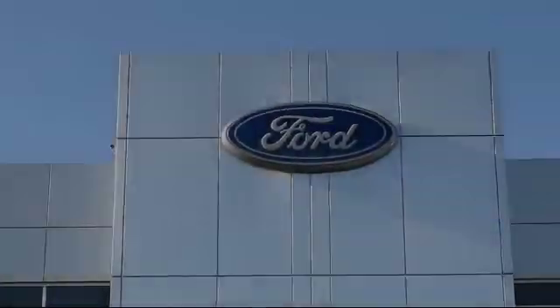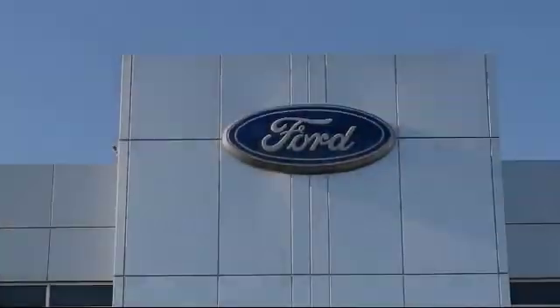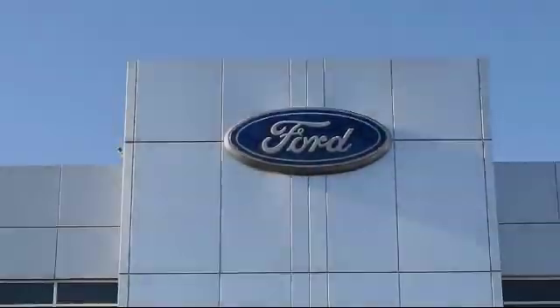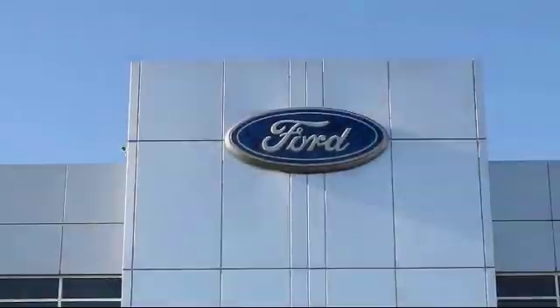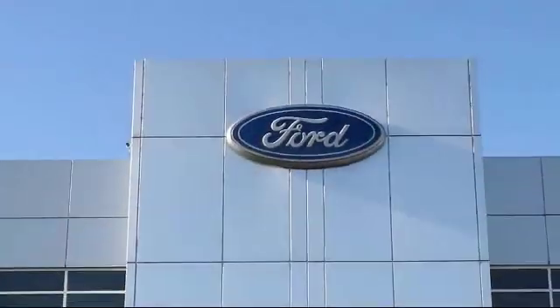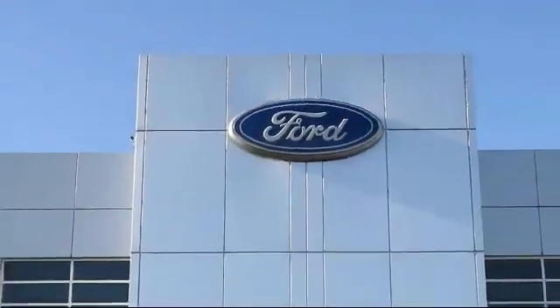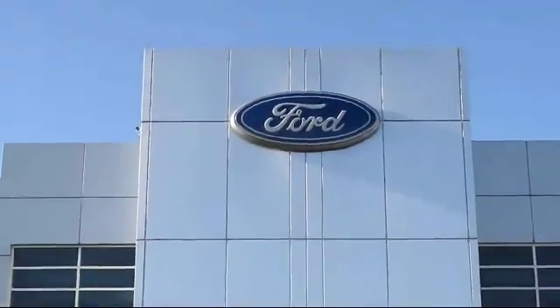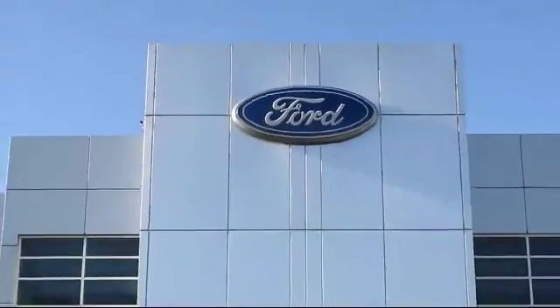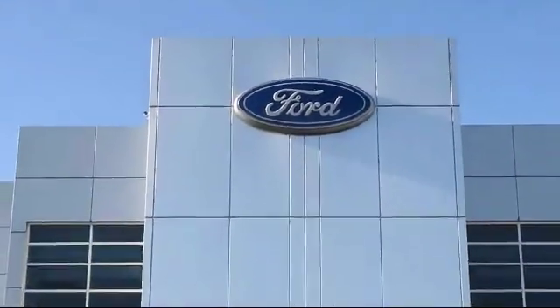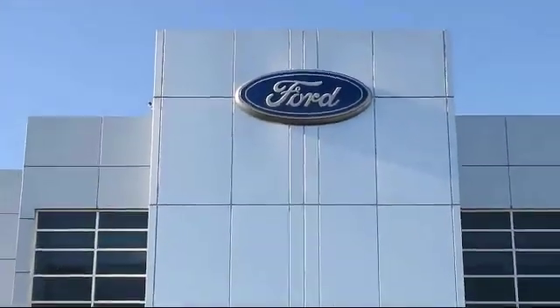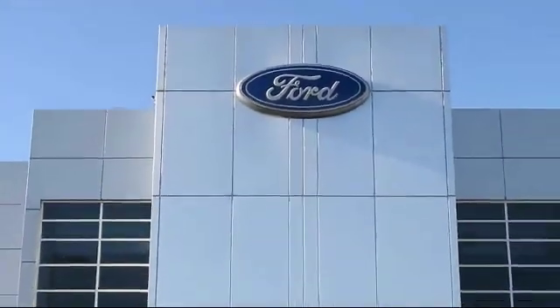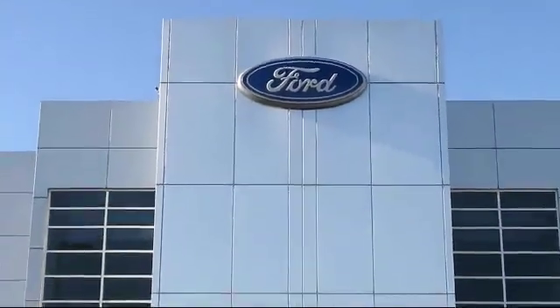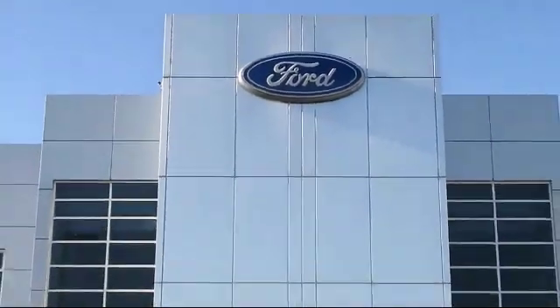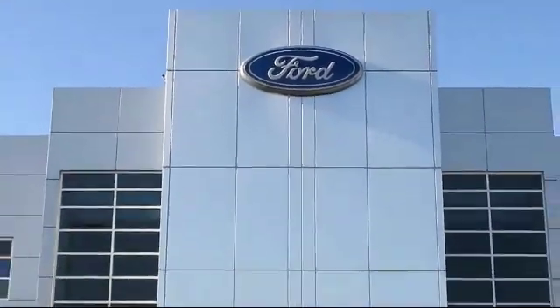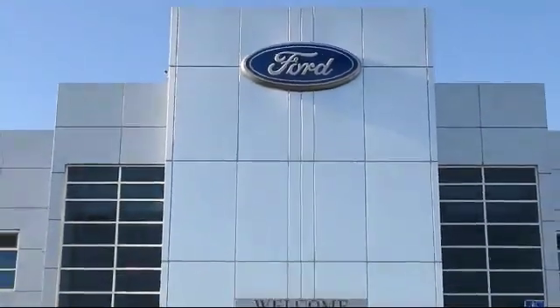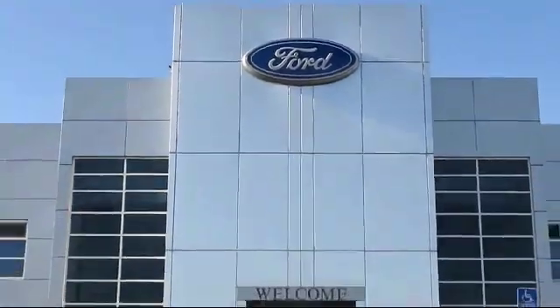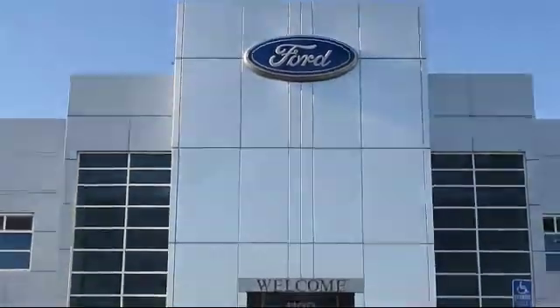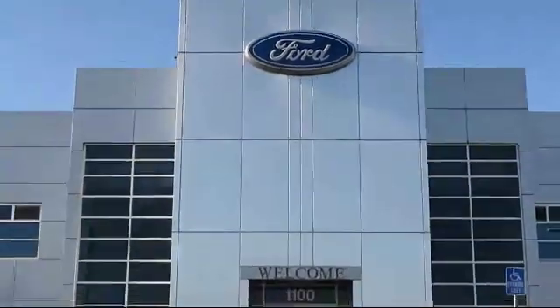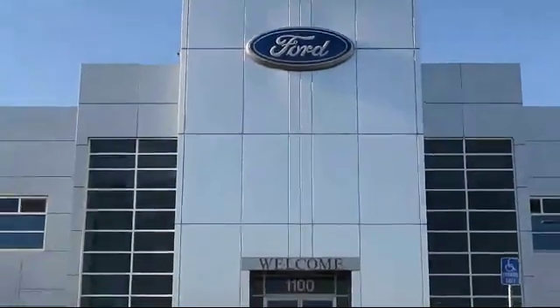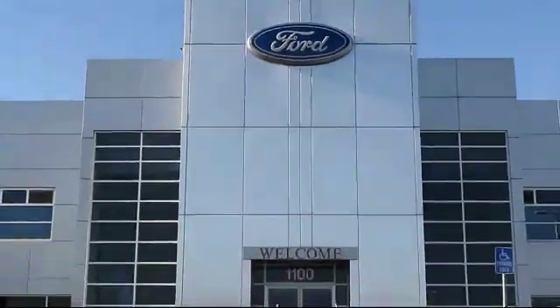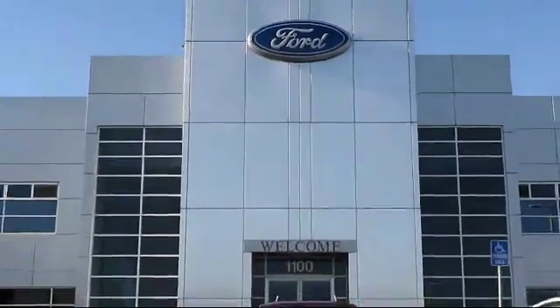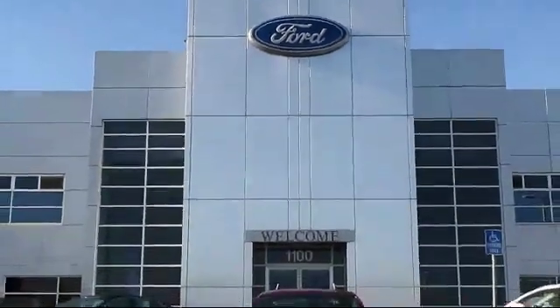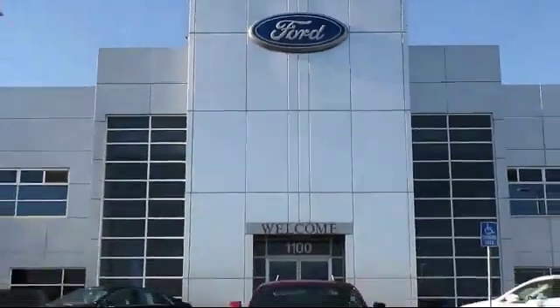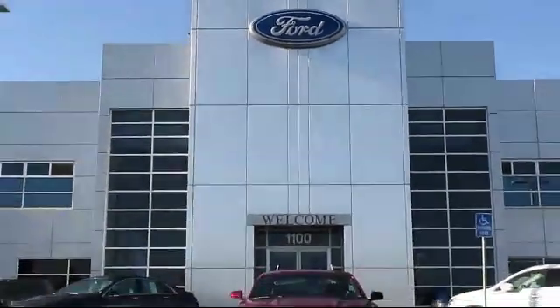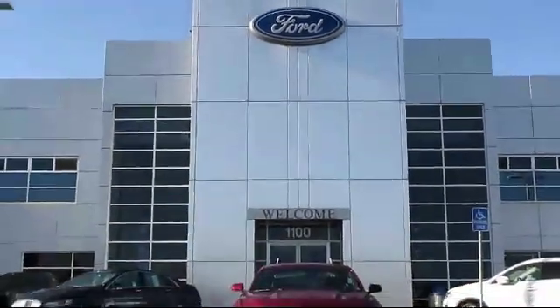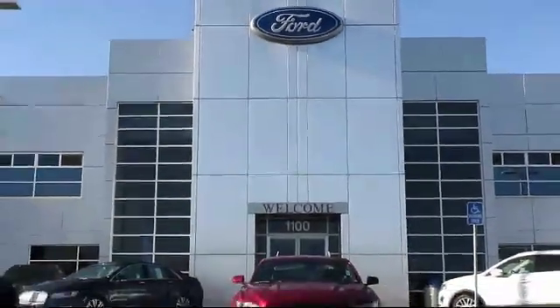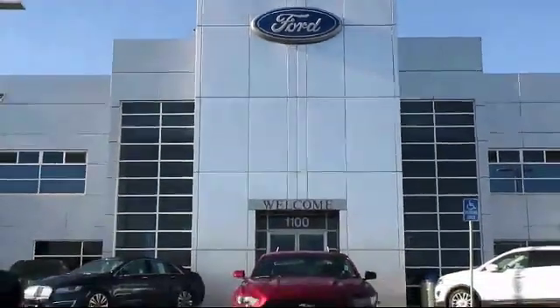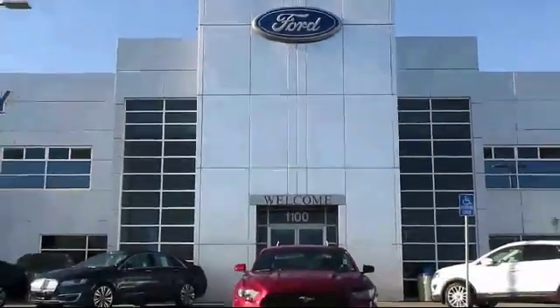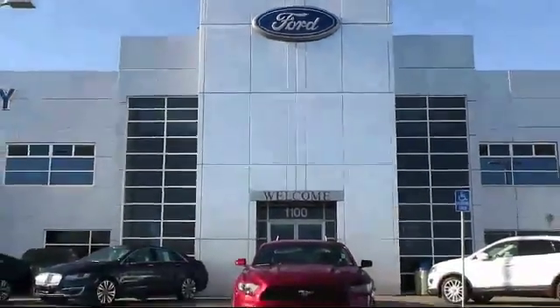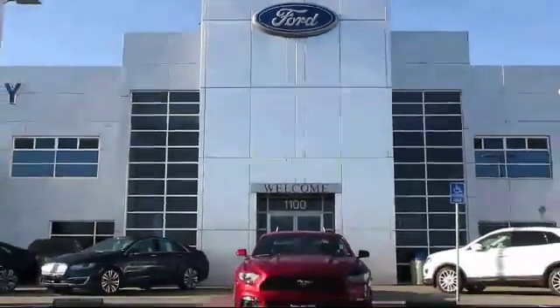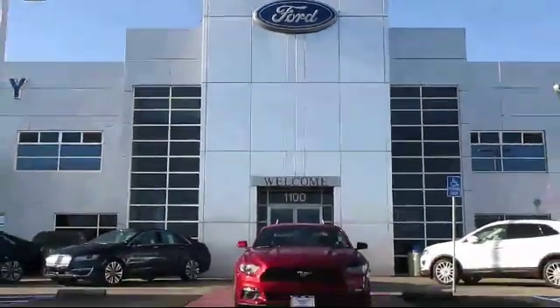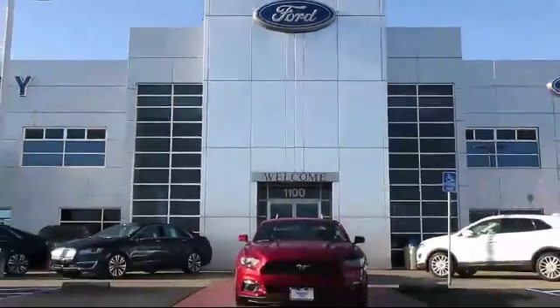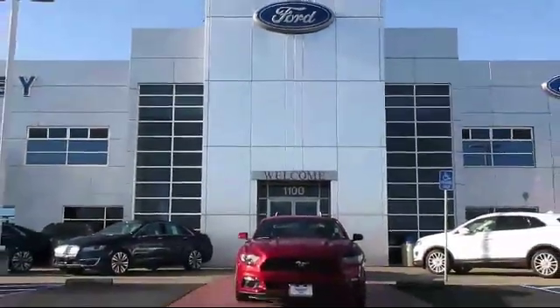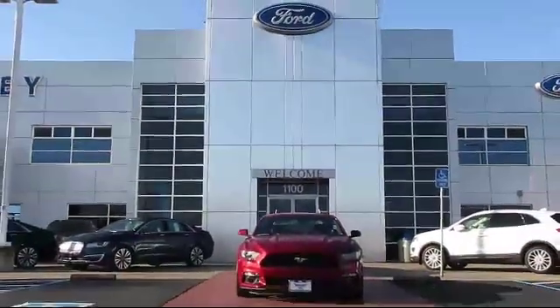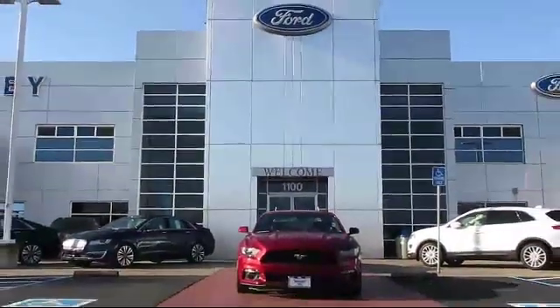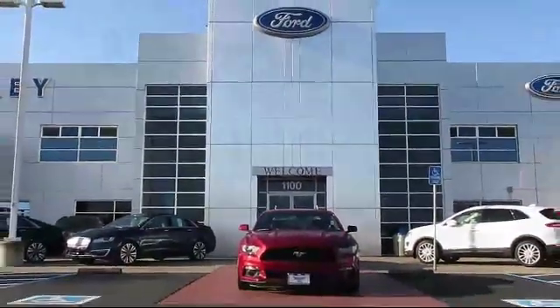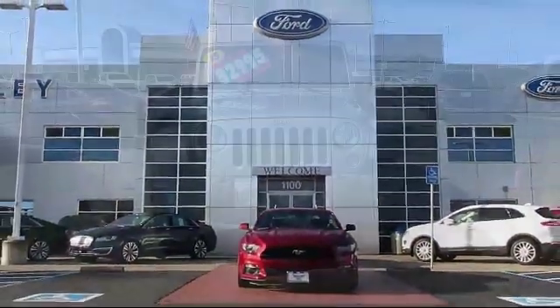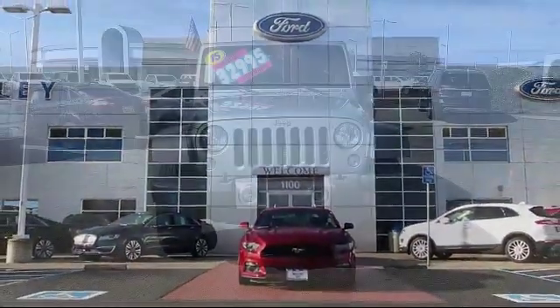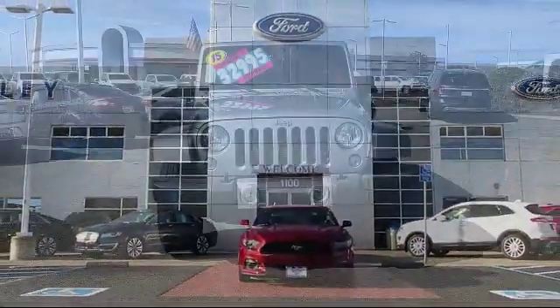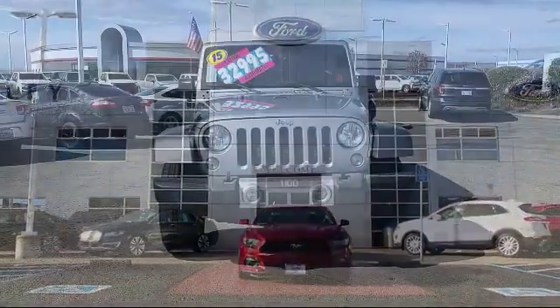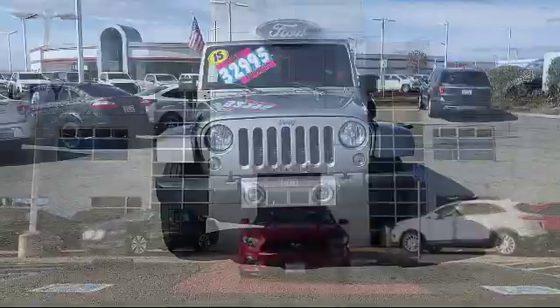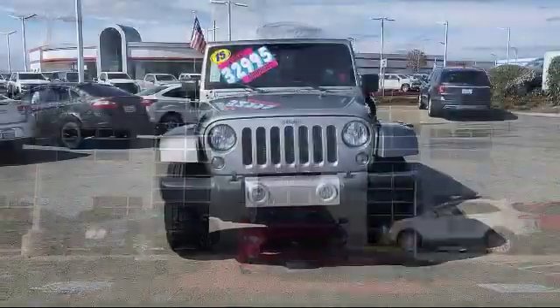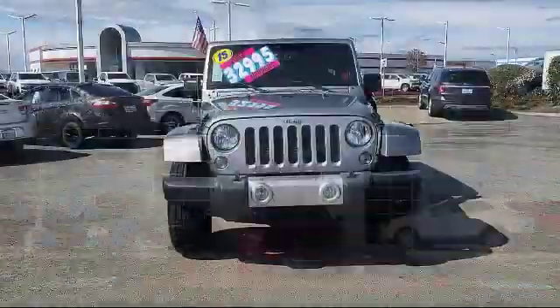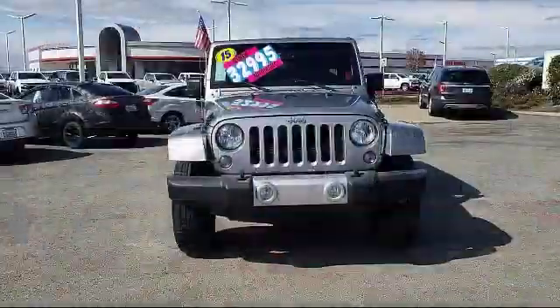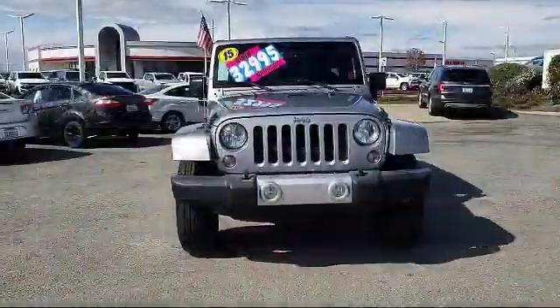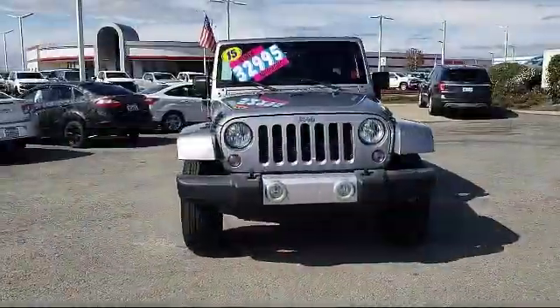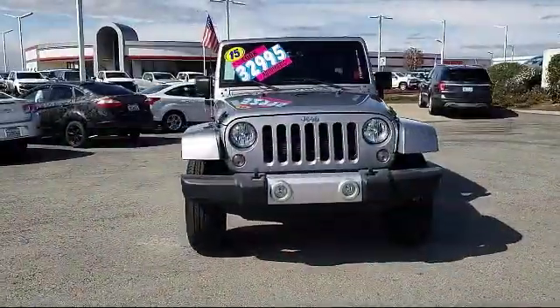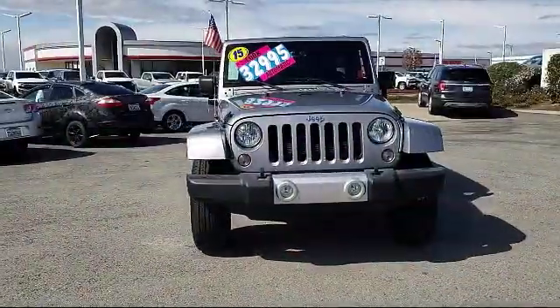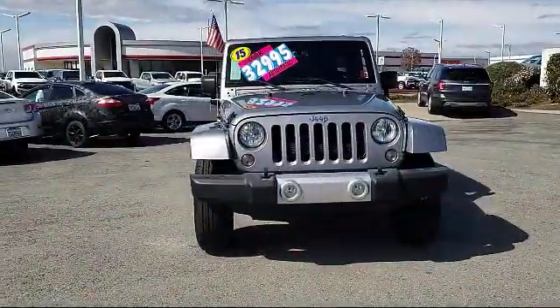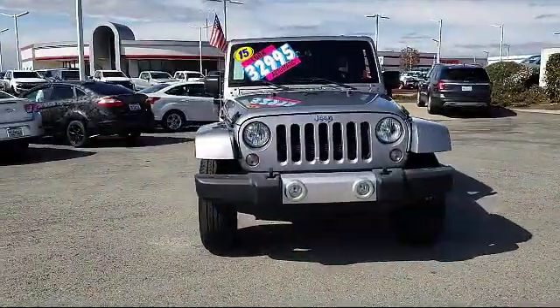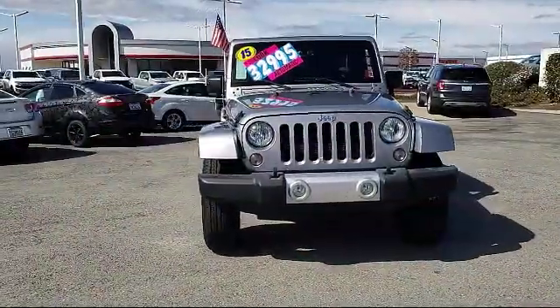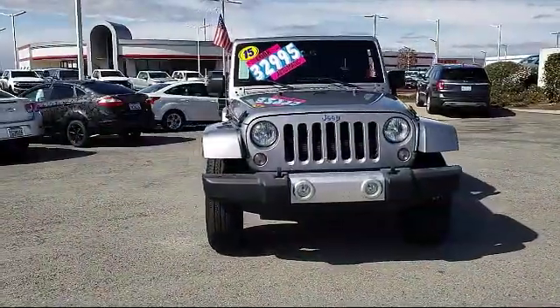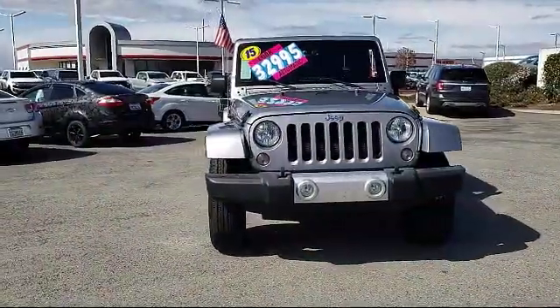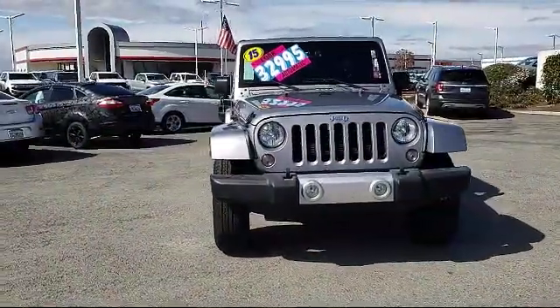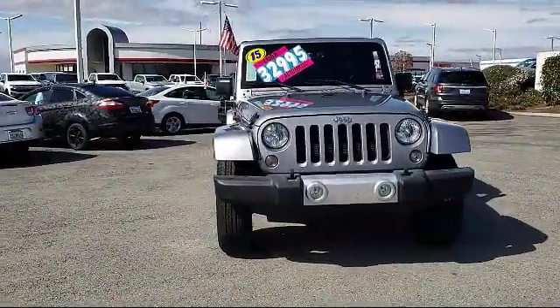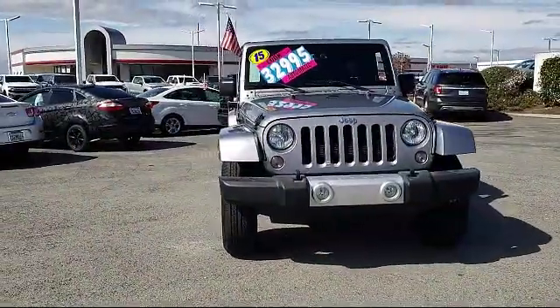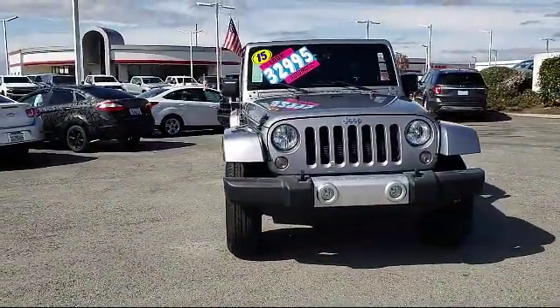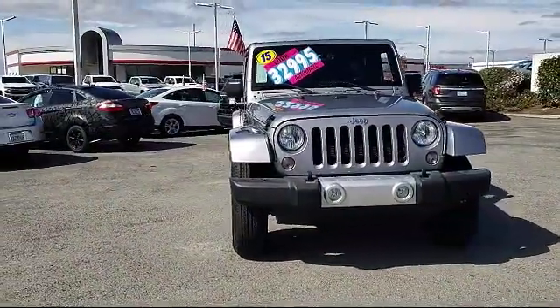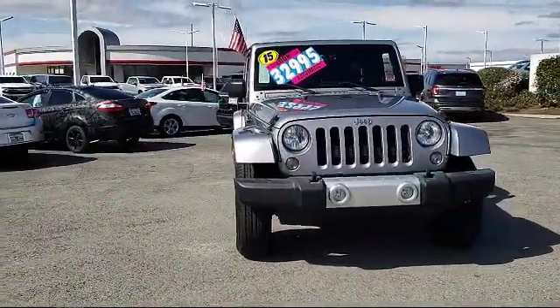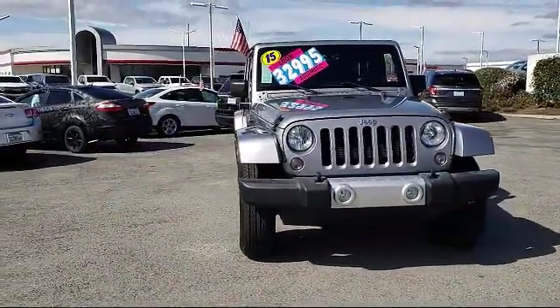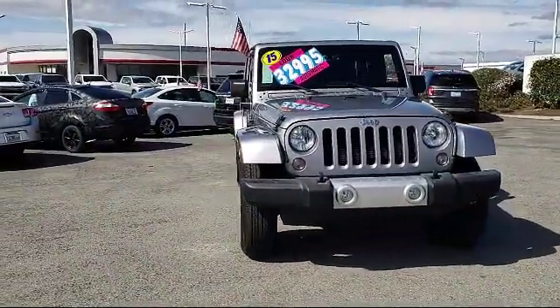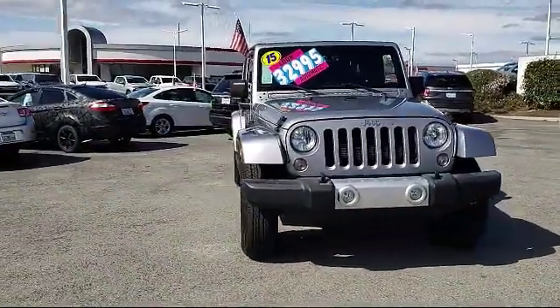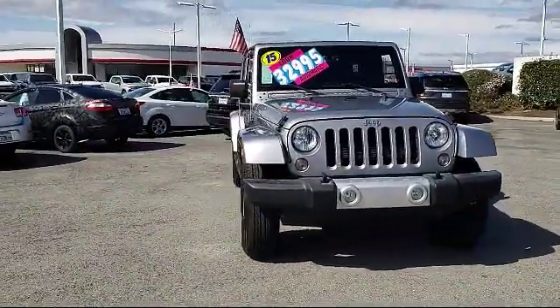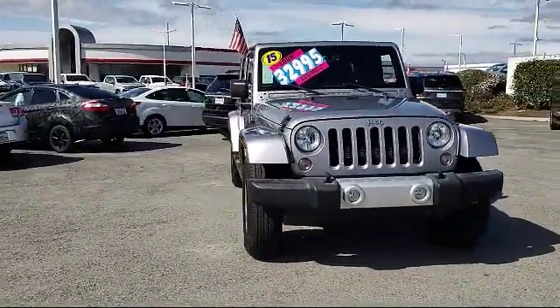Welcome to Salinas Valley Ford, the Central Coast's premier Ford dealer. Here's a look at another one of our pre-owned vehicles from our great selection.